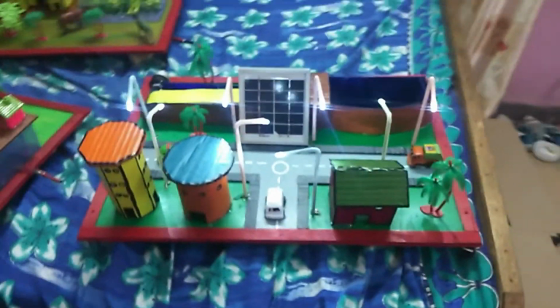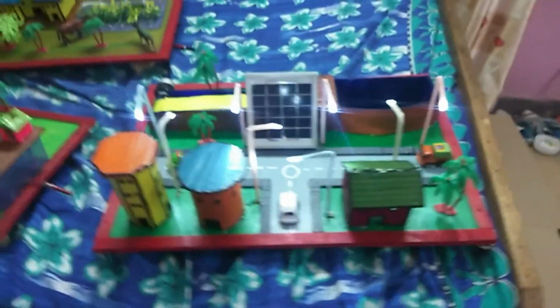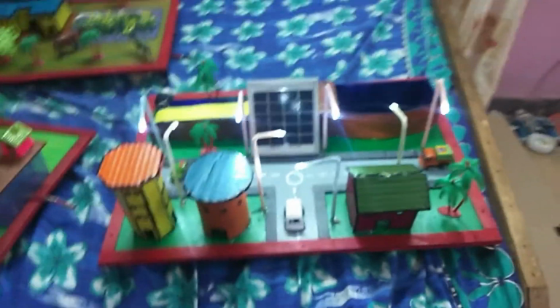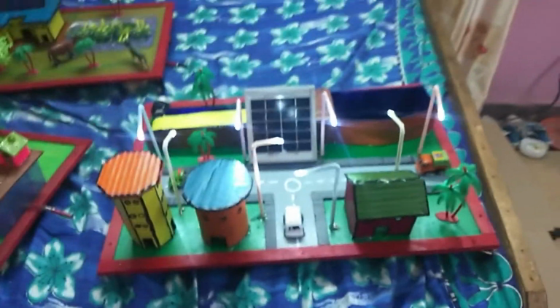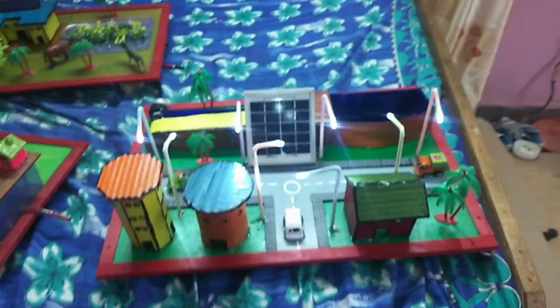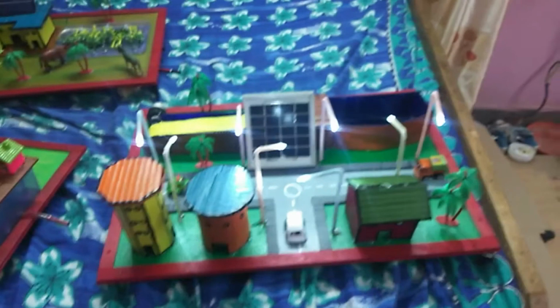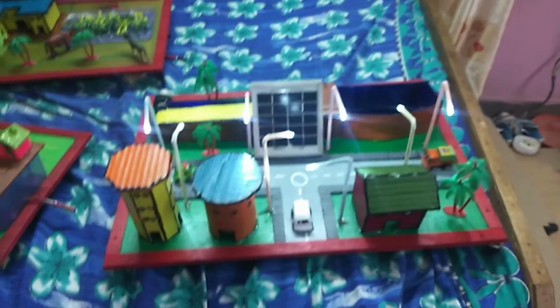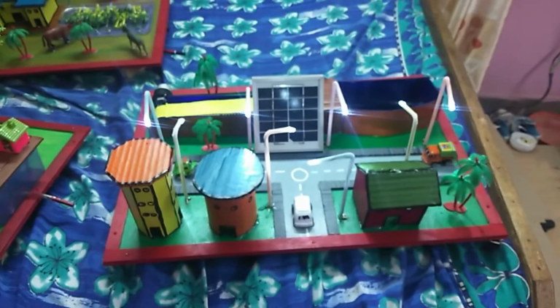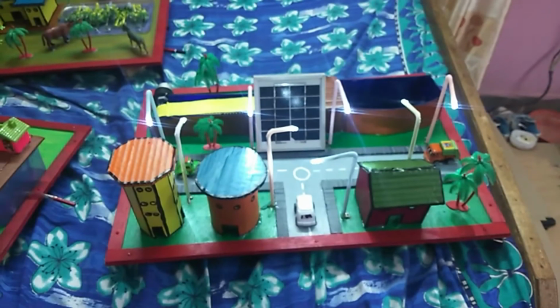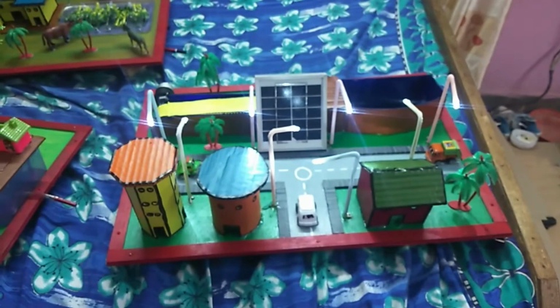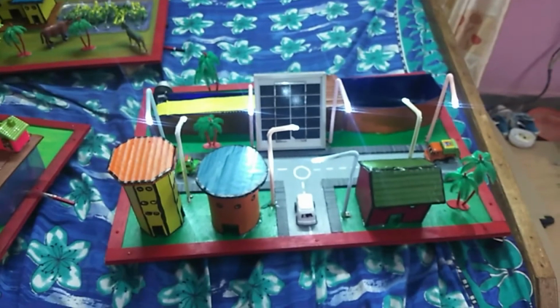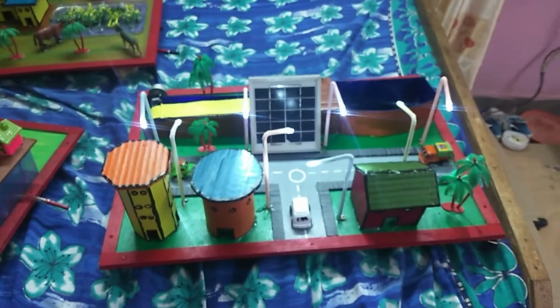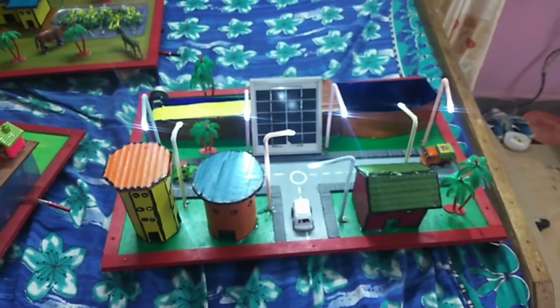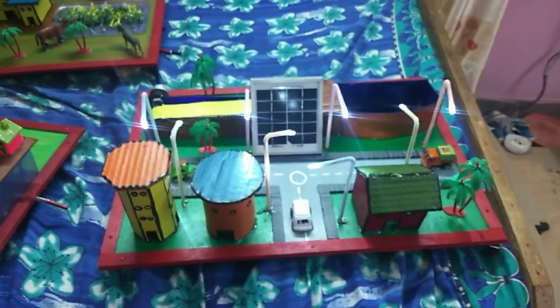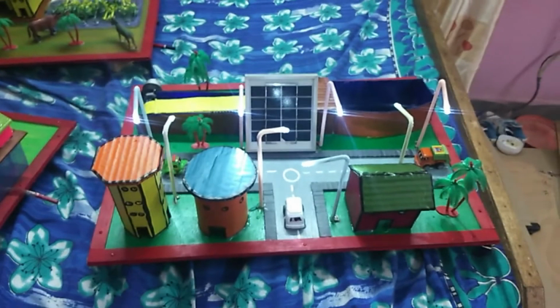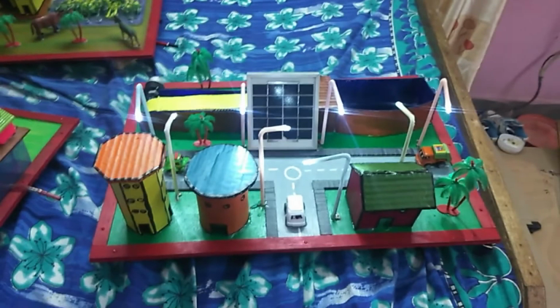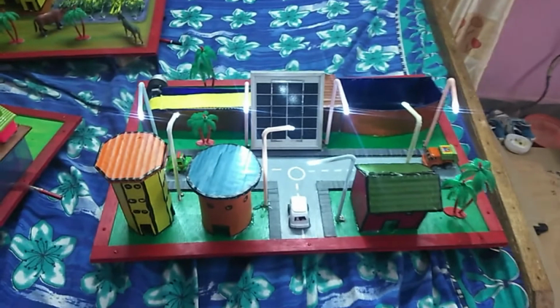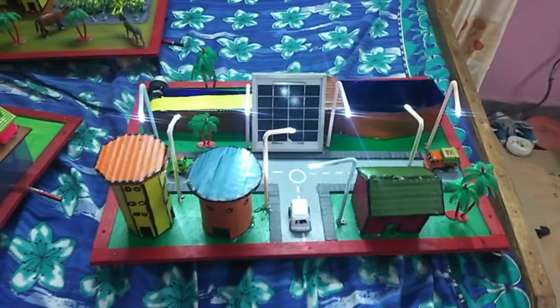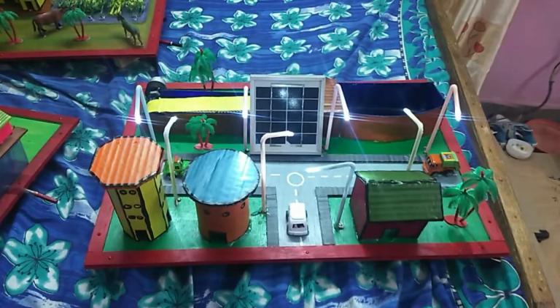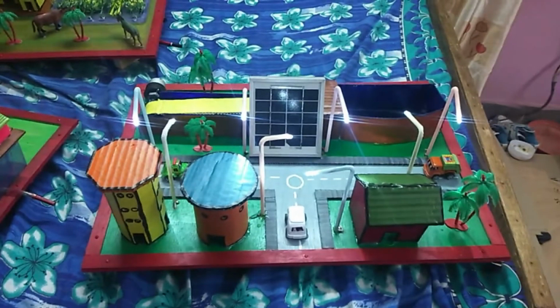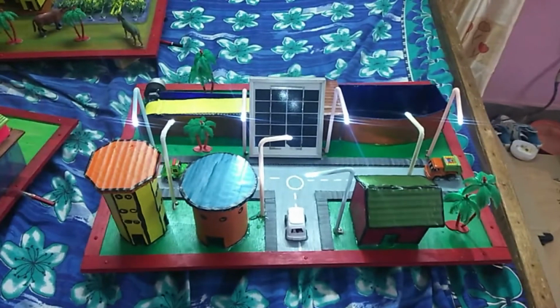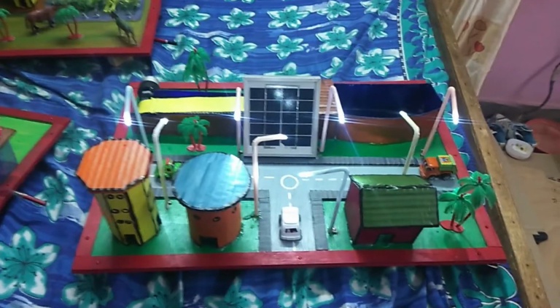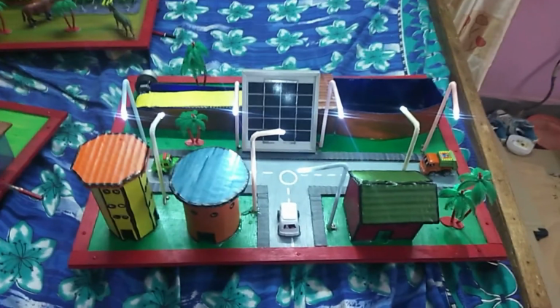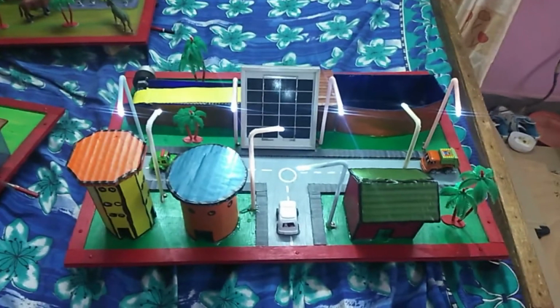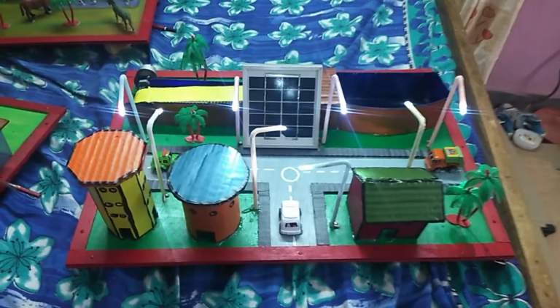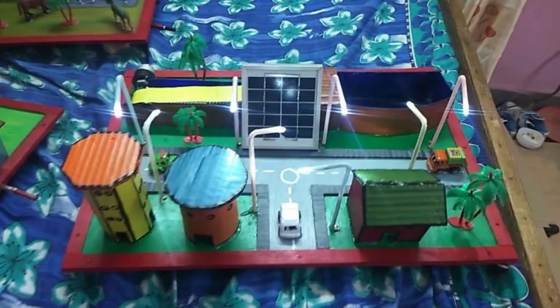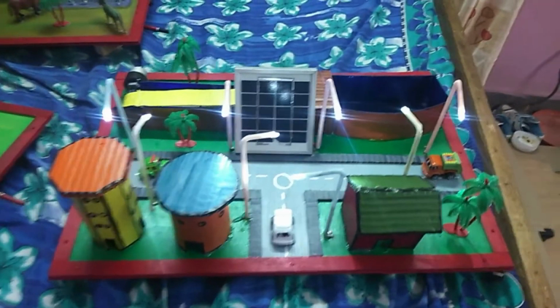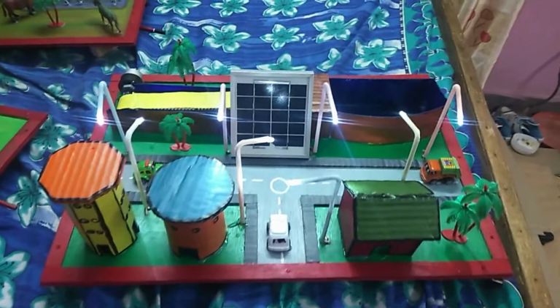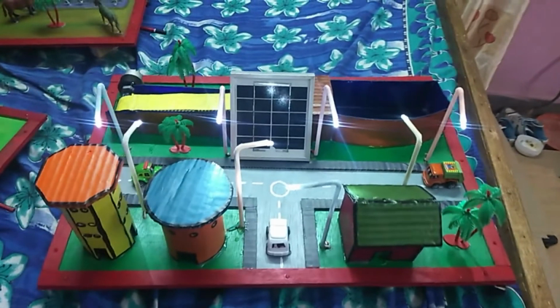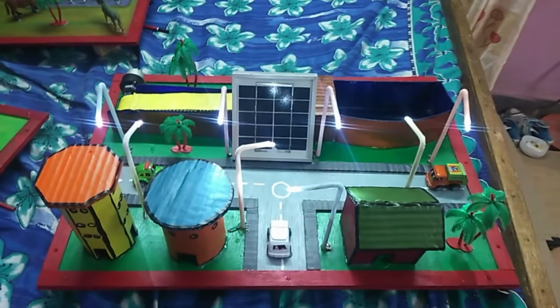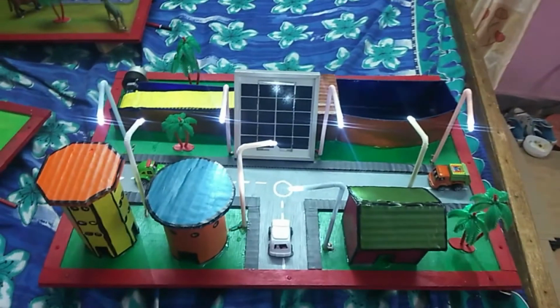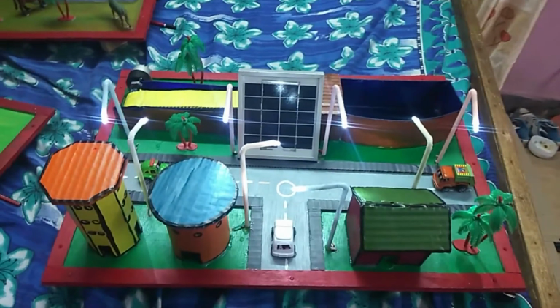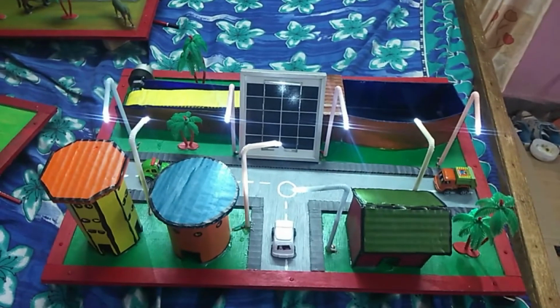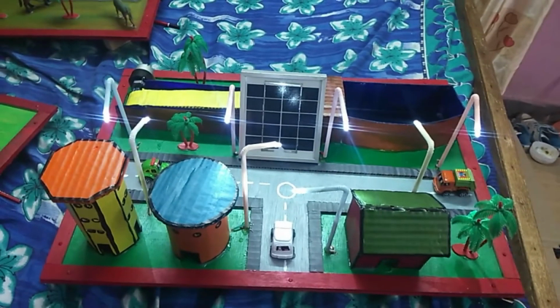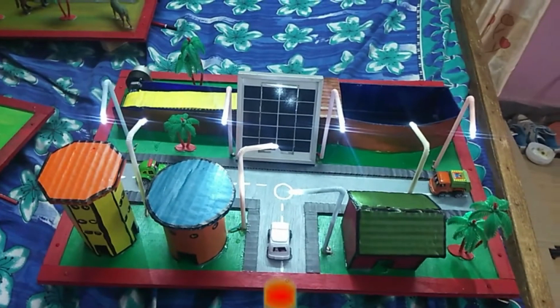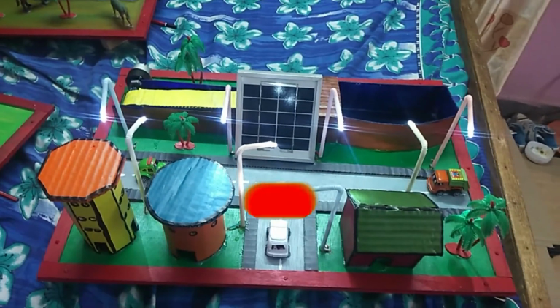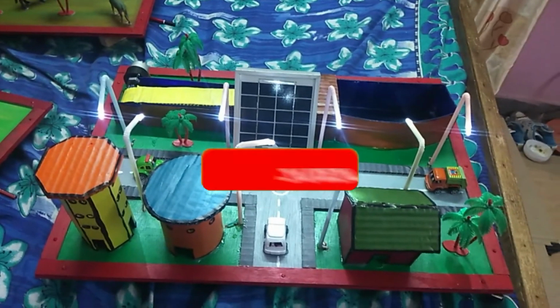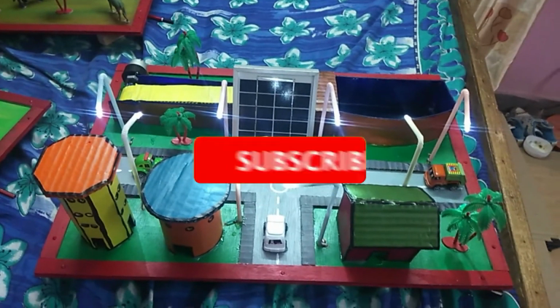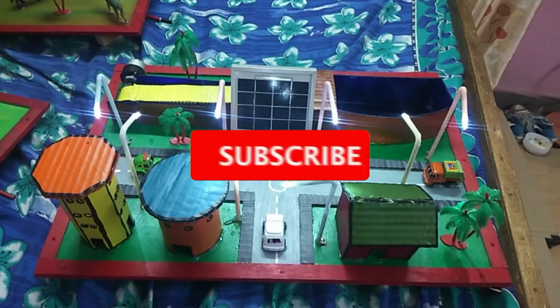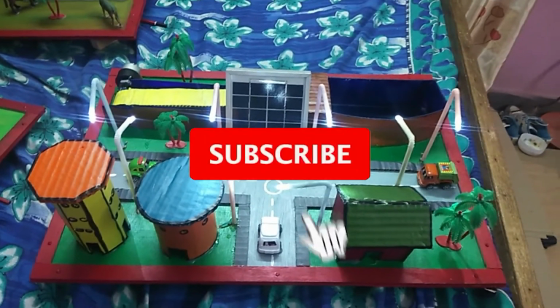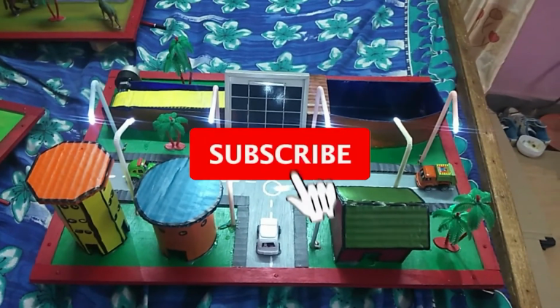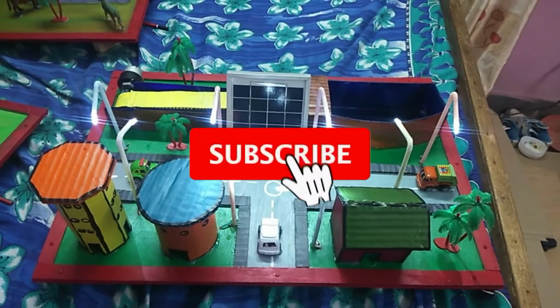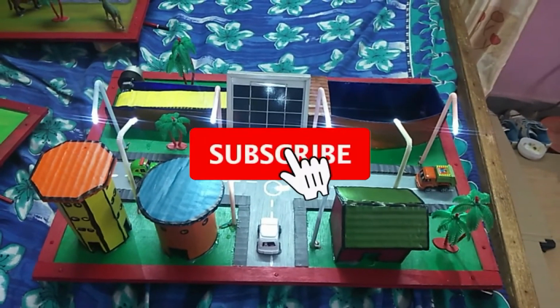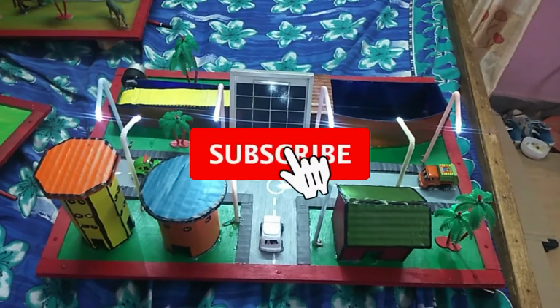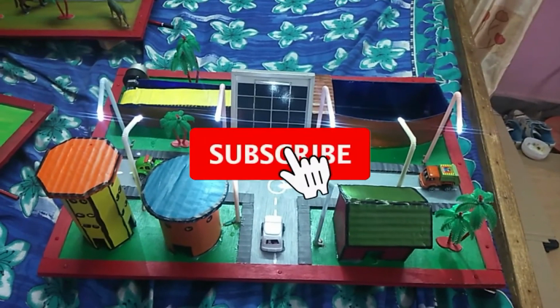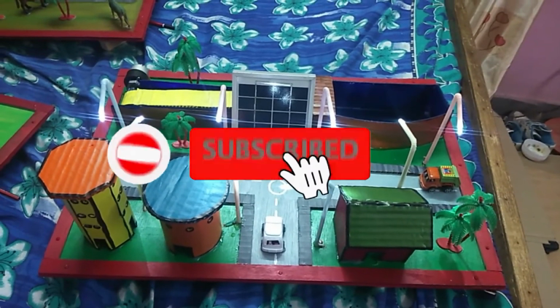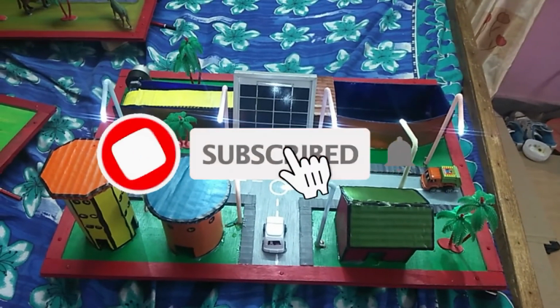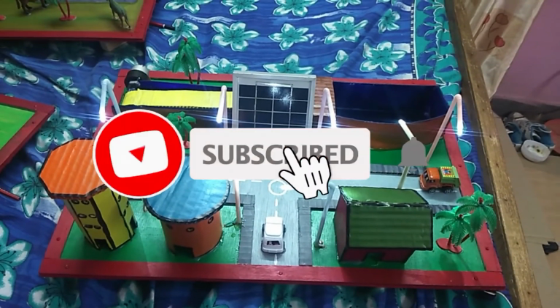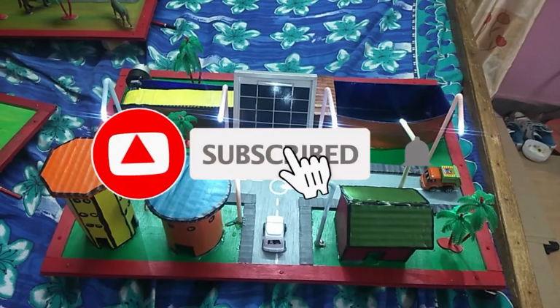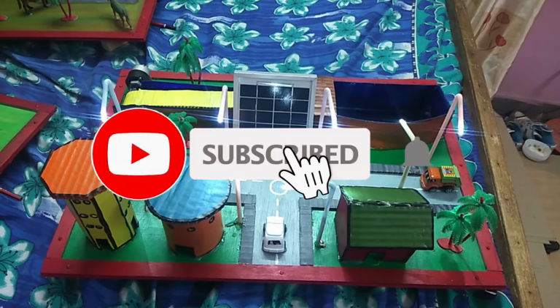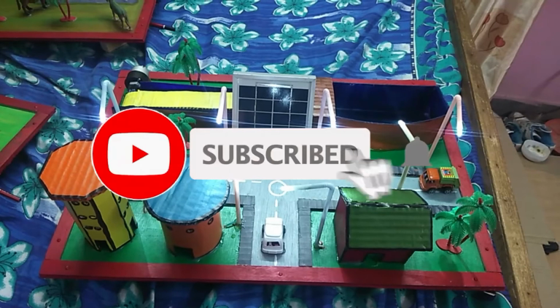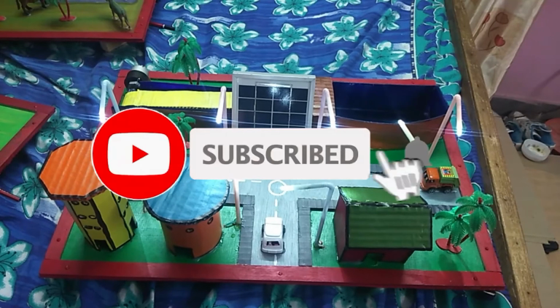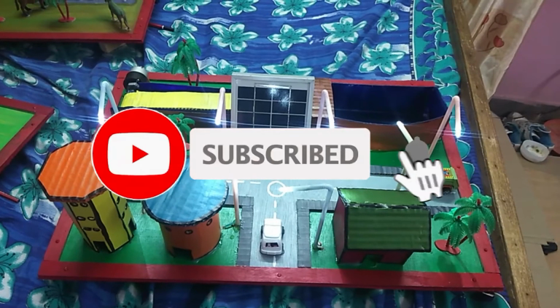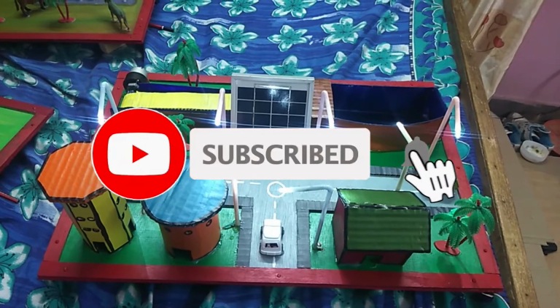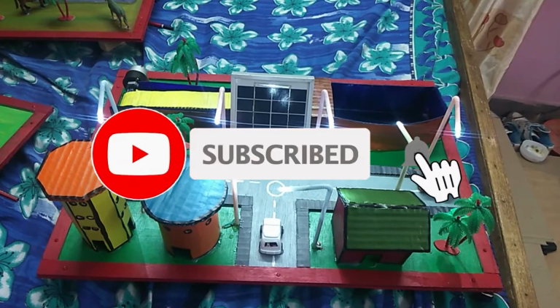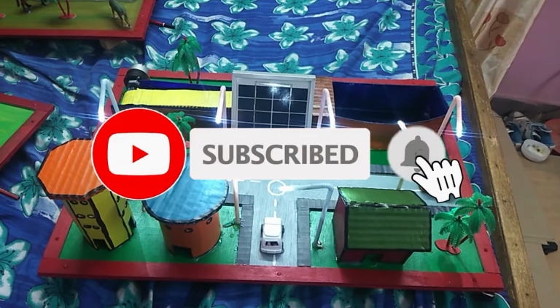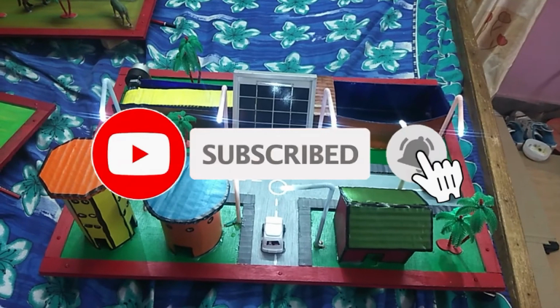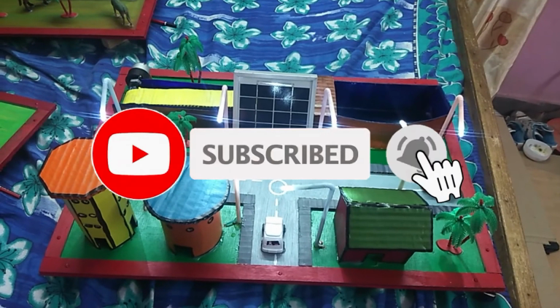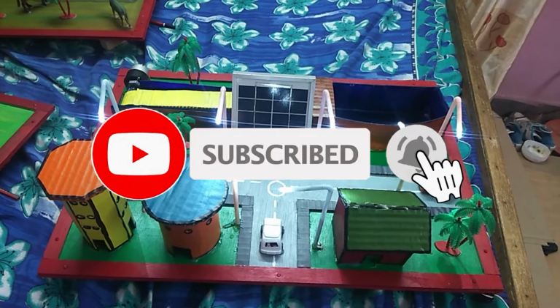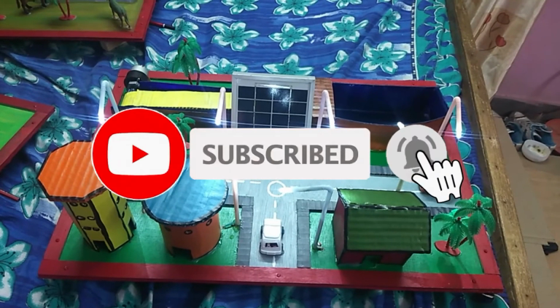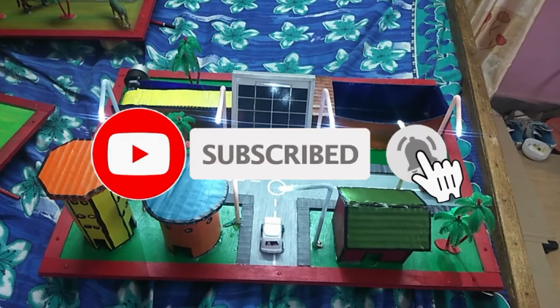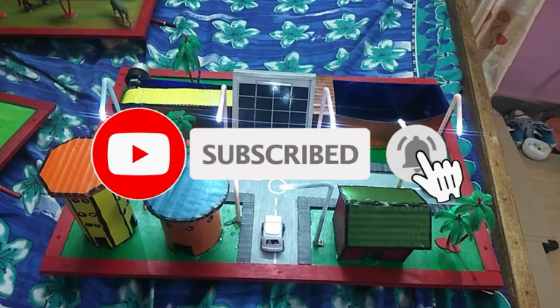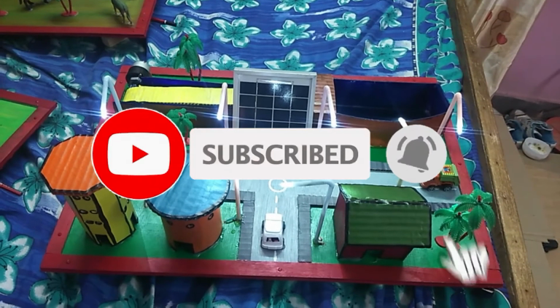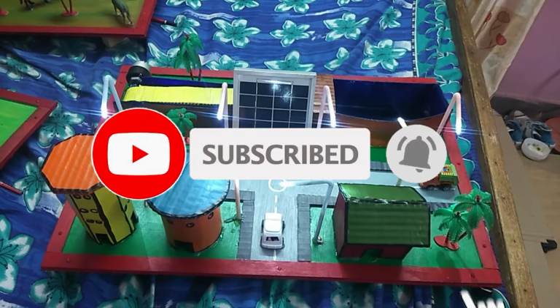This is the working model of the solar garbage collecting system. Thank you.